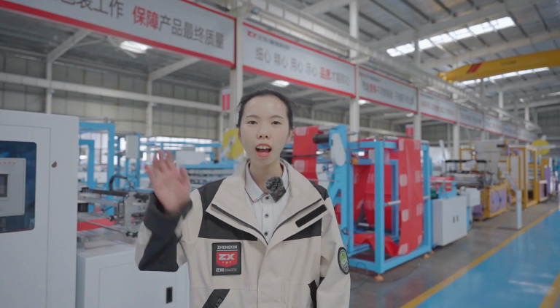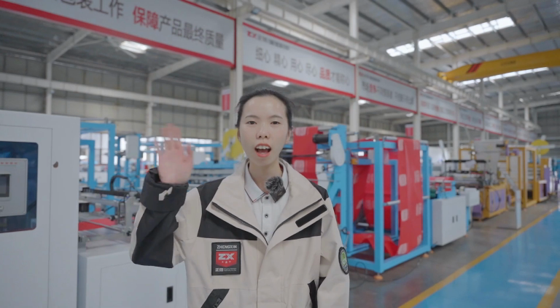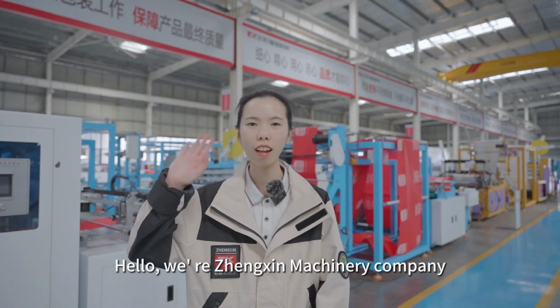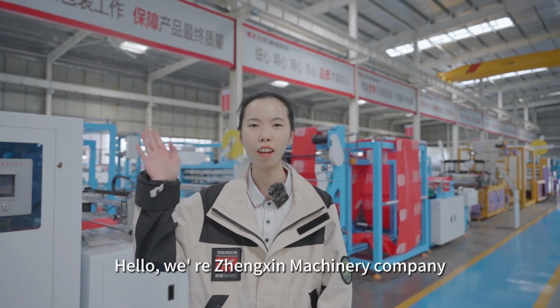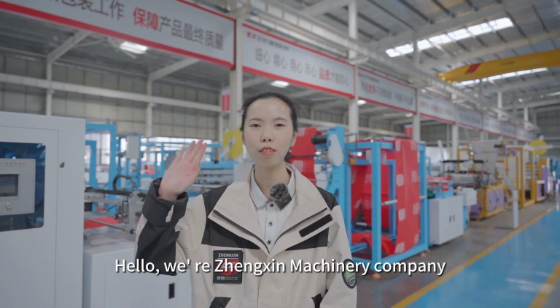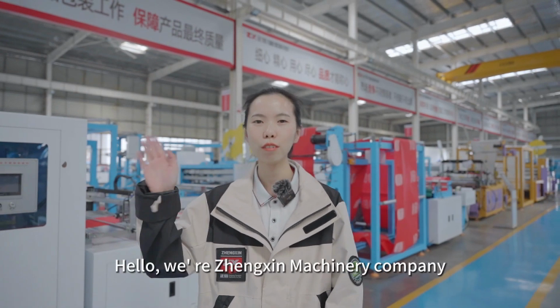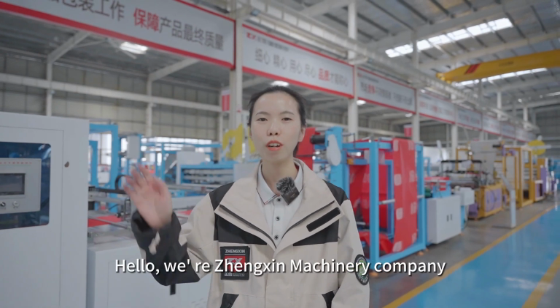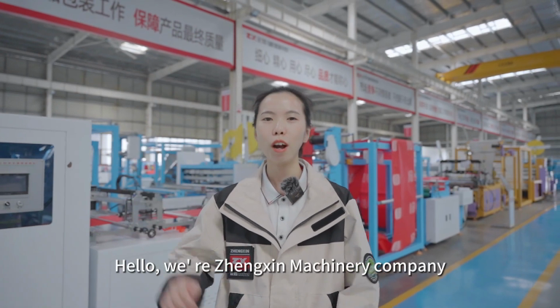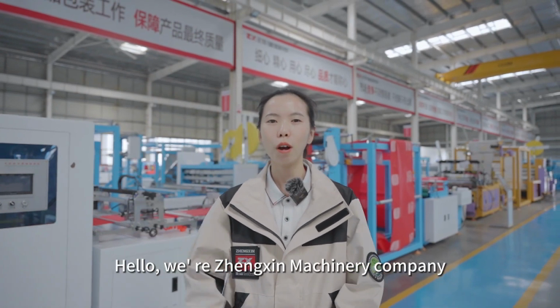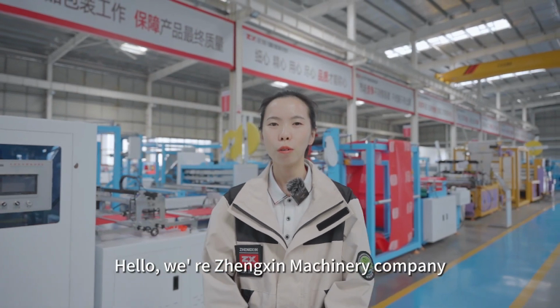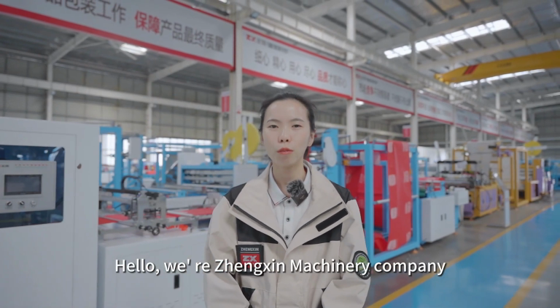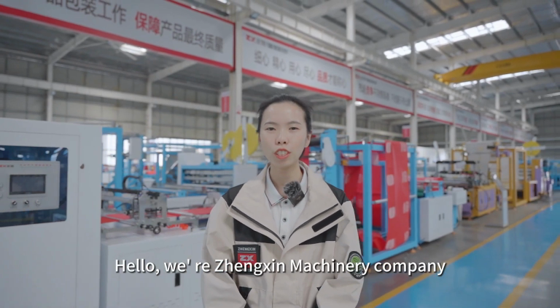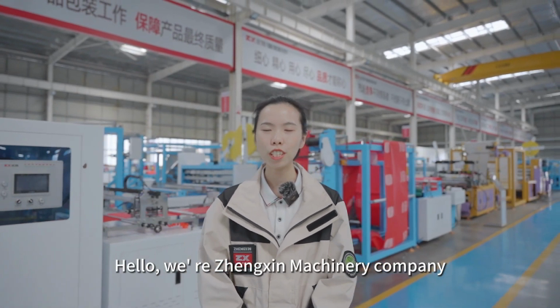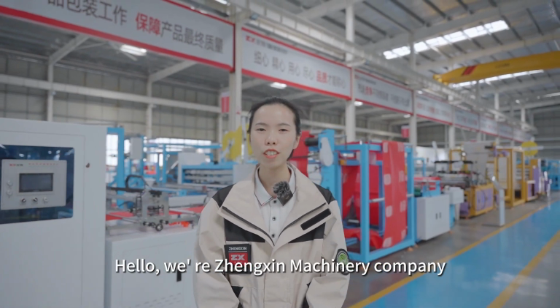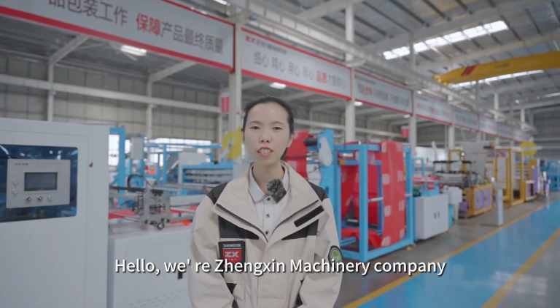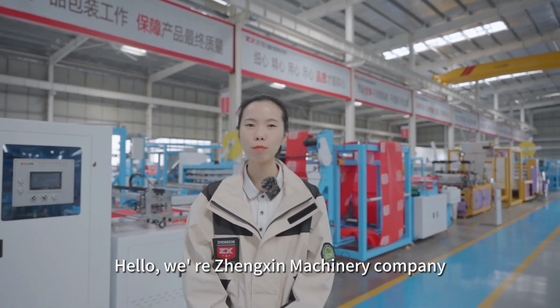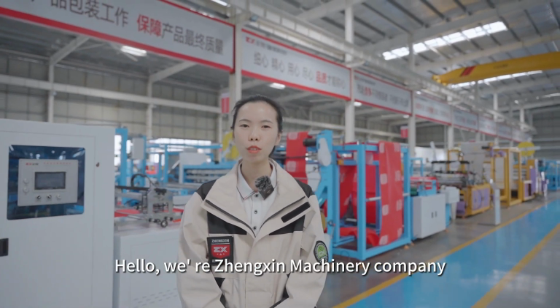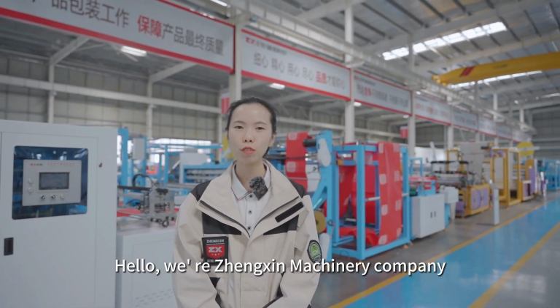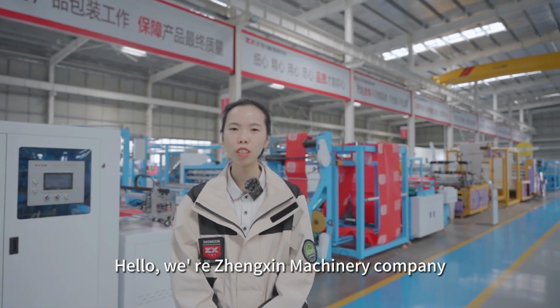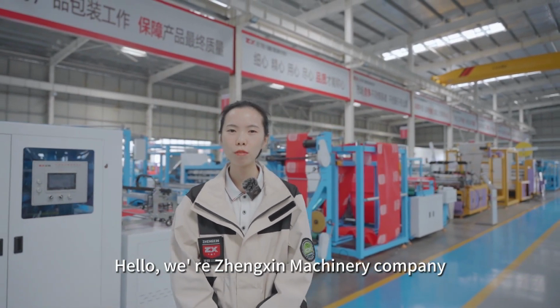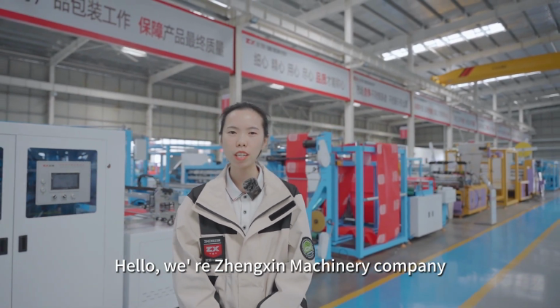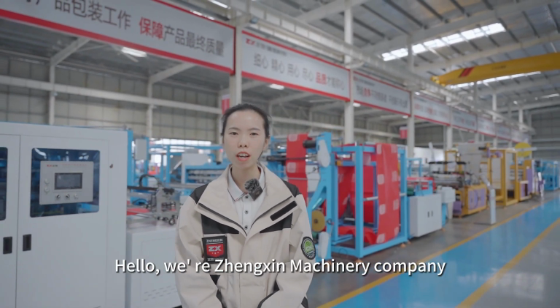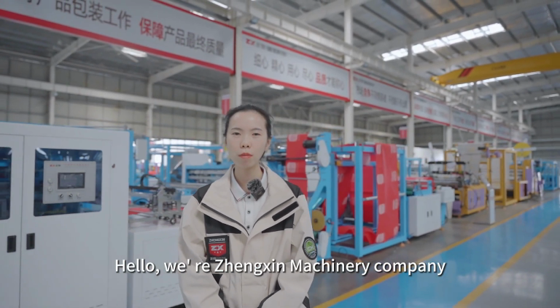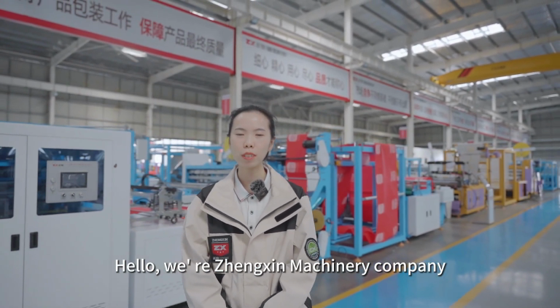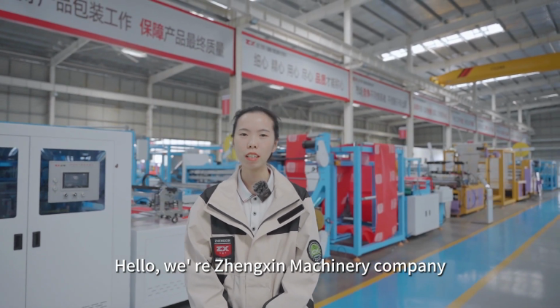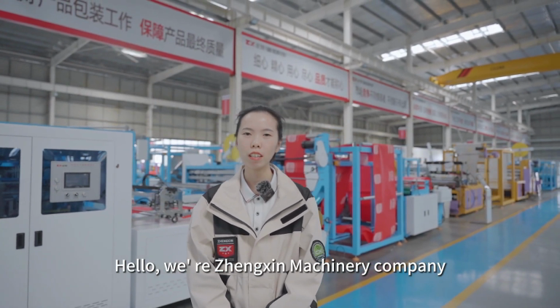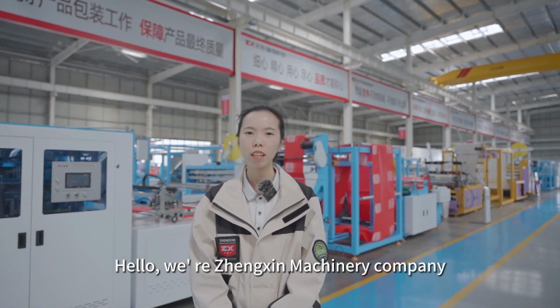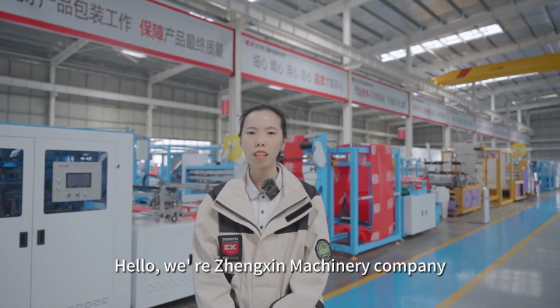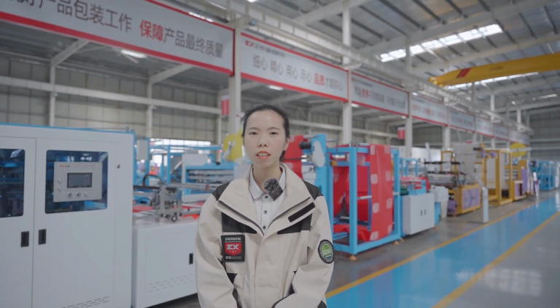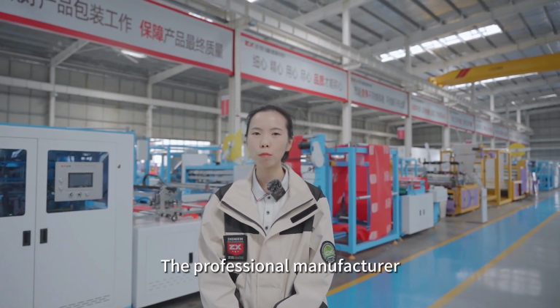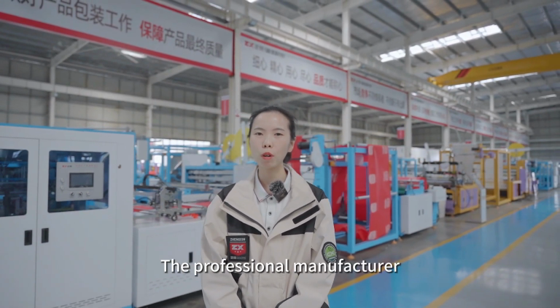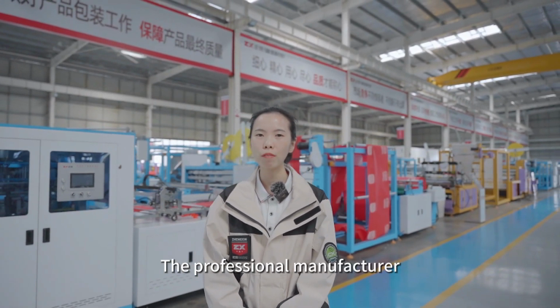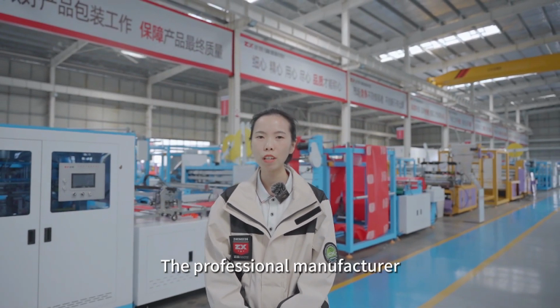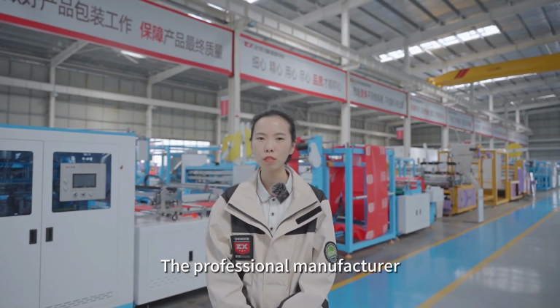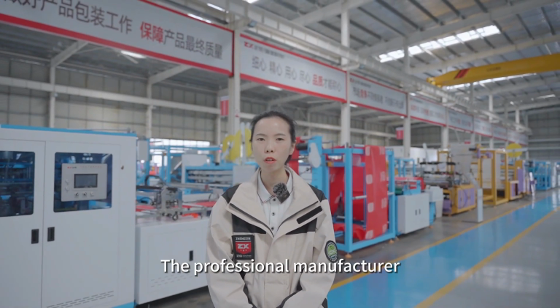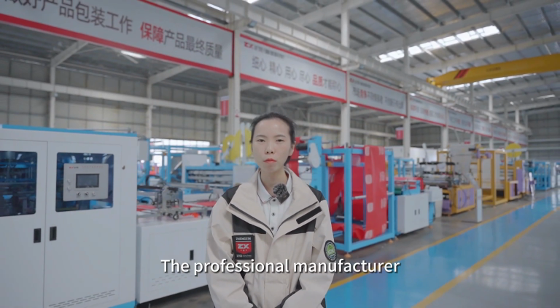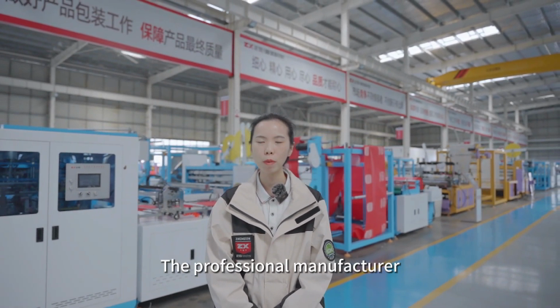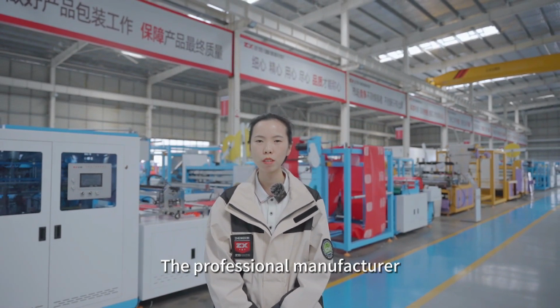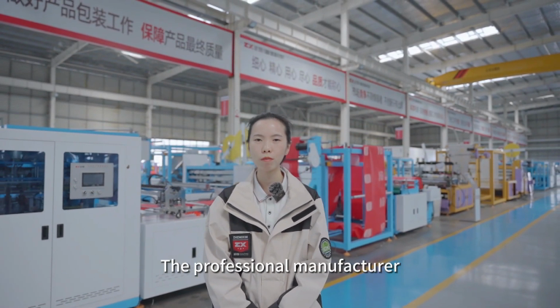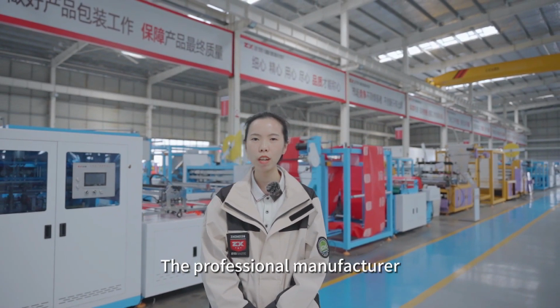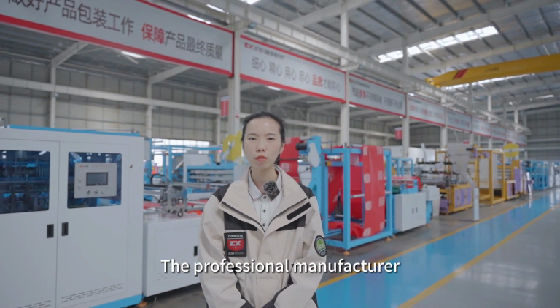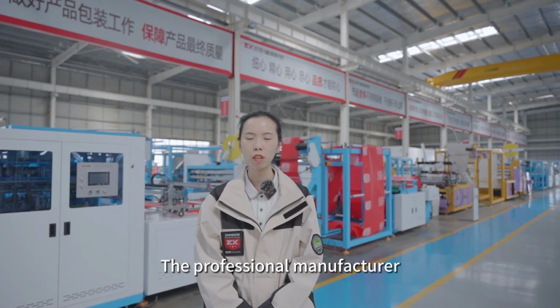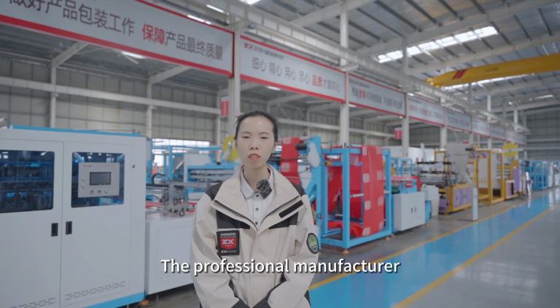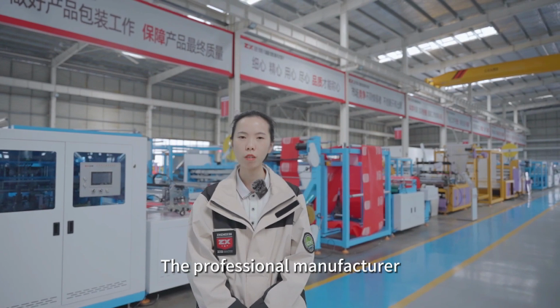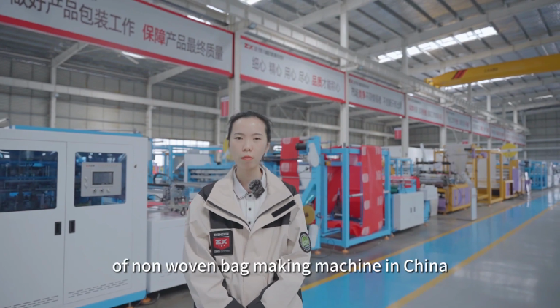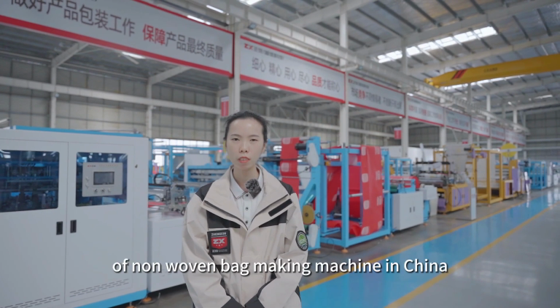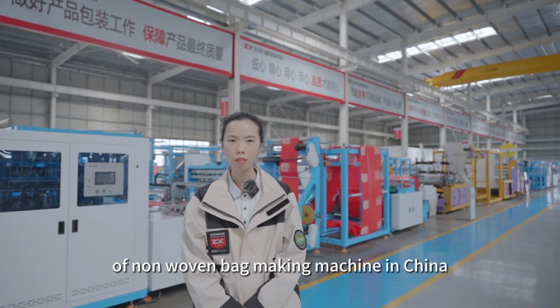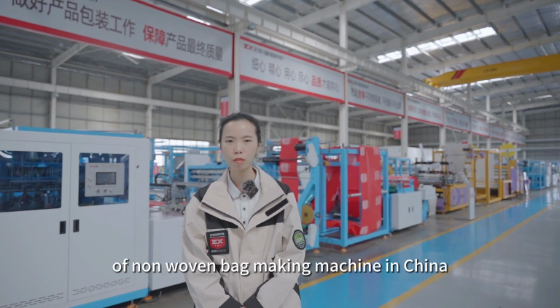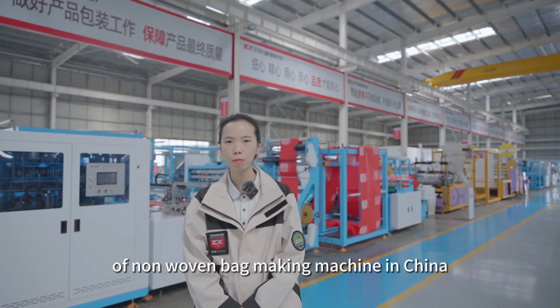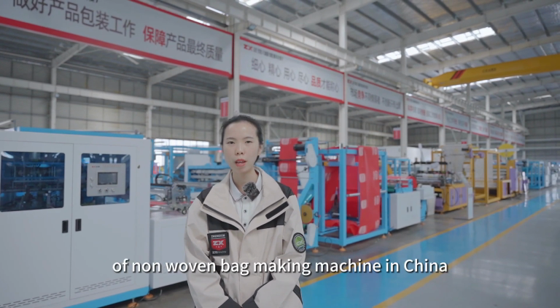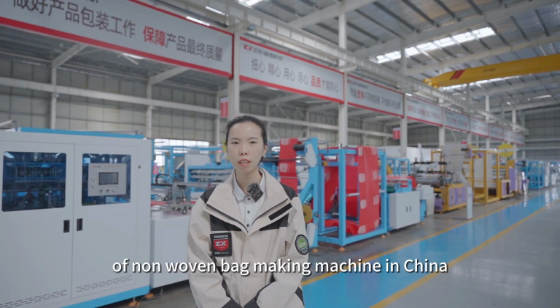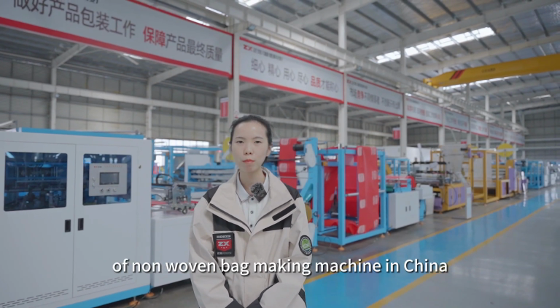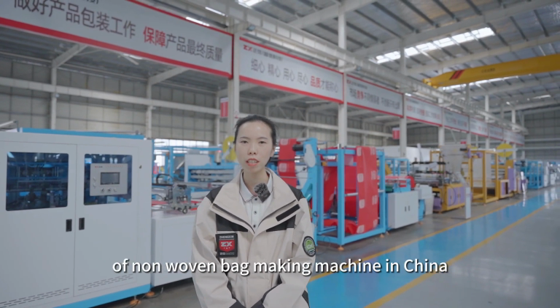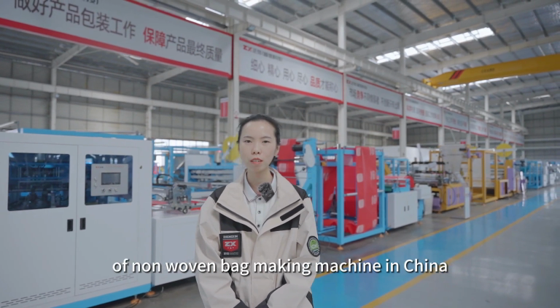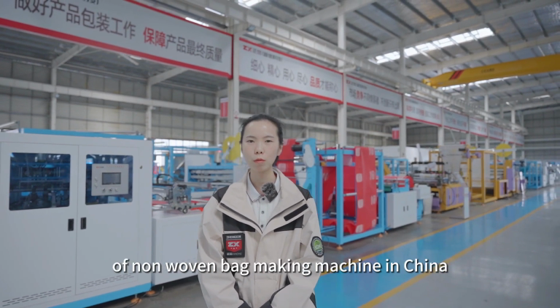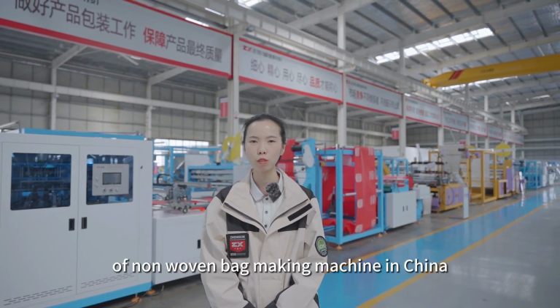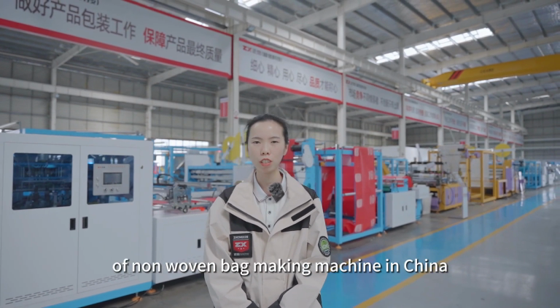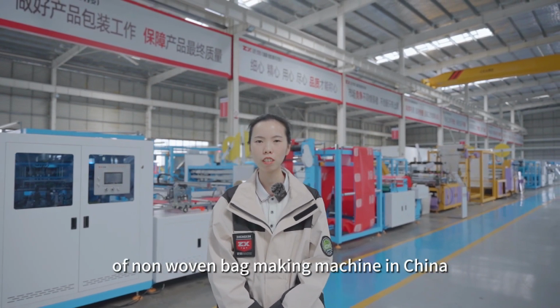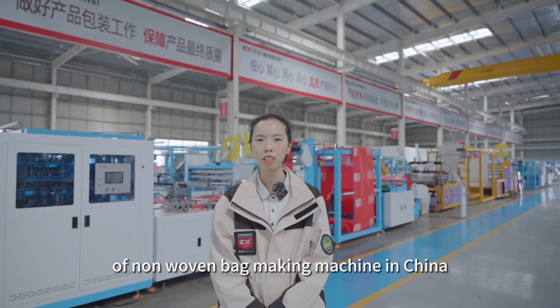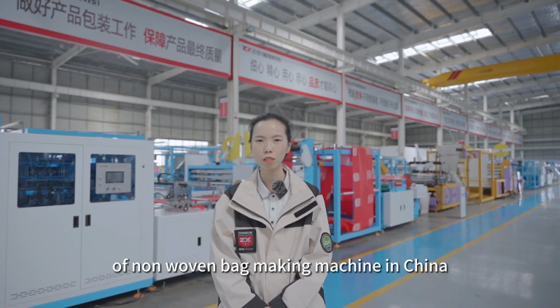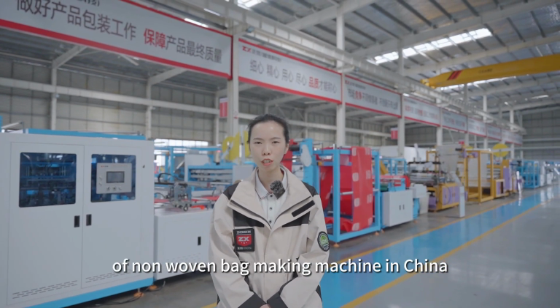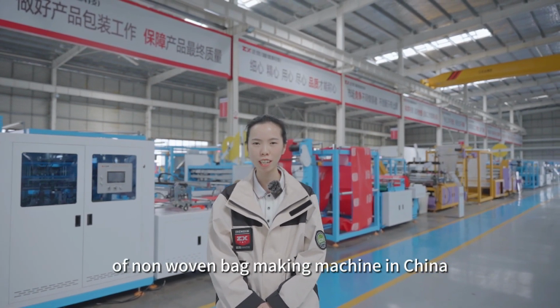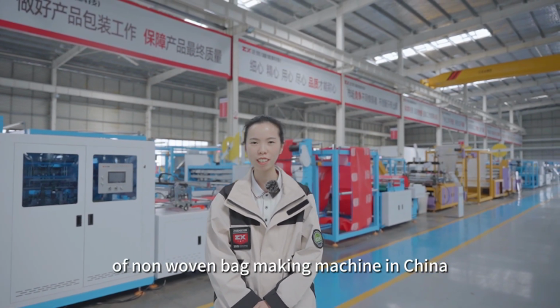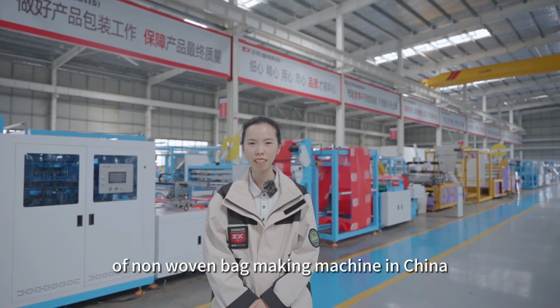Hello, we're Zhengxin Machinery Company, the professional manufacturer of non-woven bag-making machines in China.